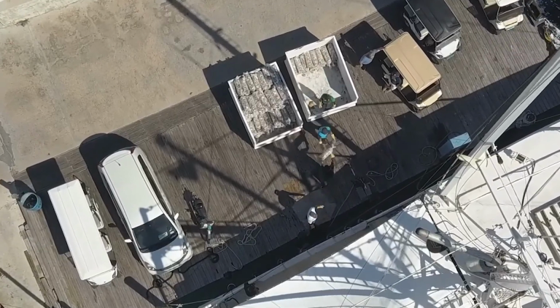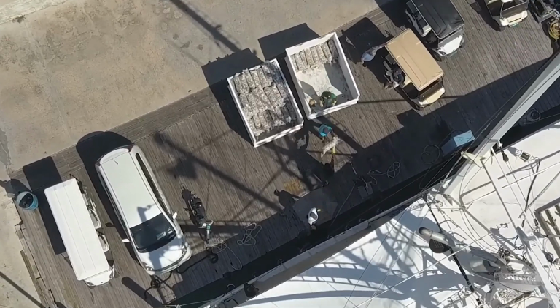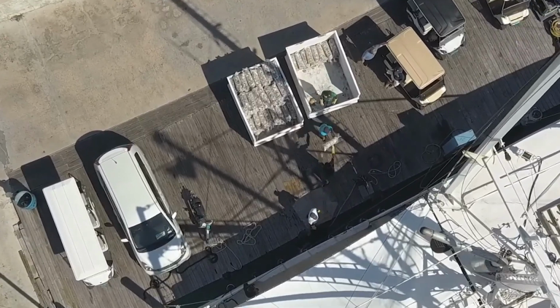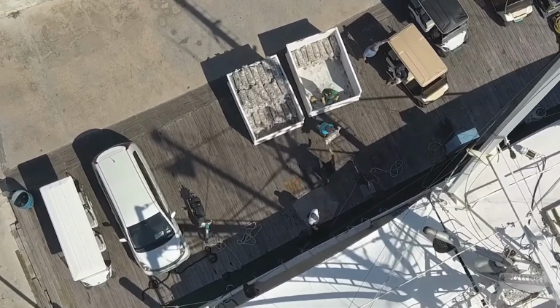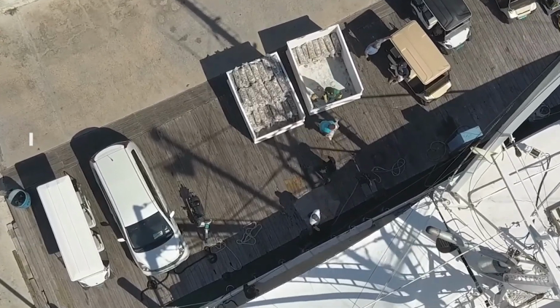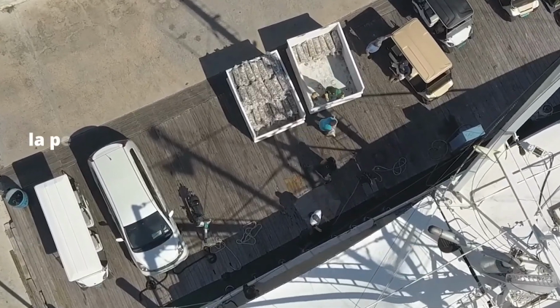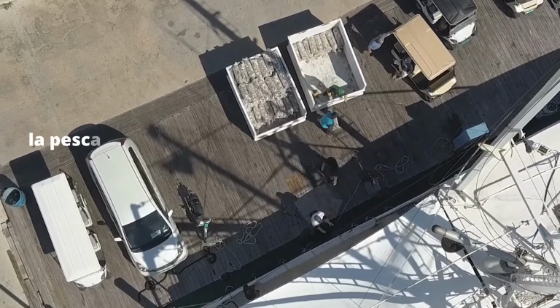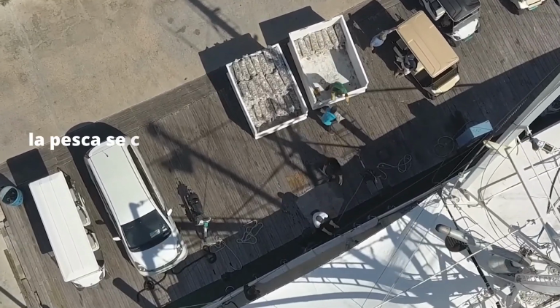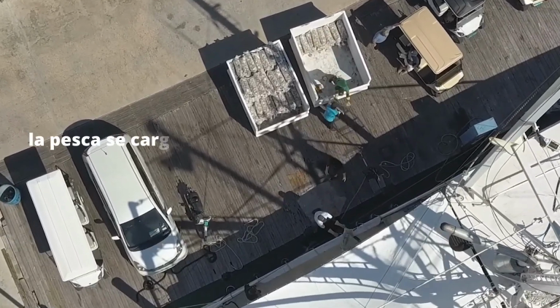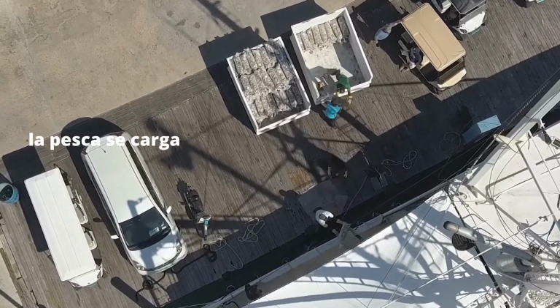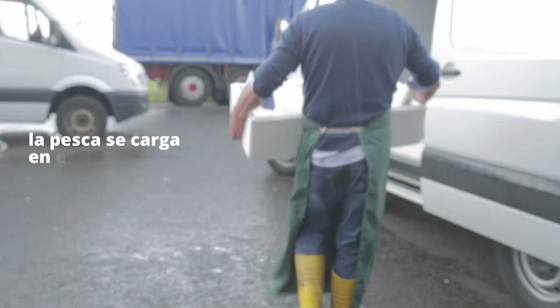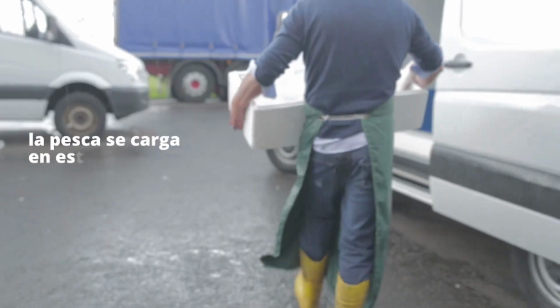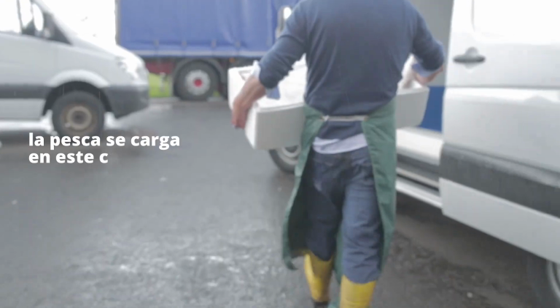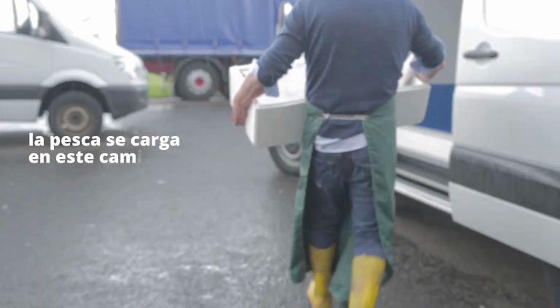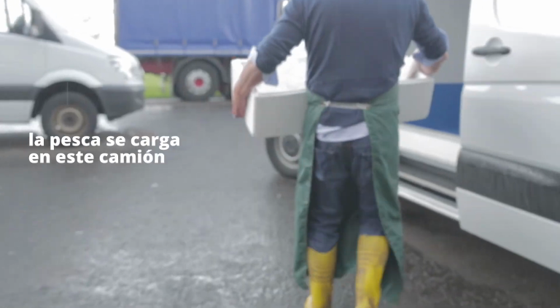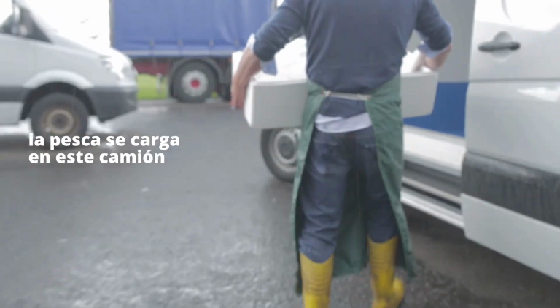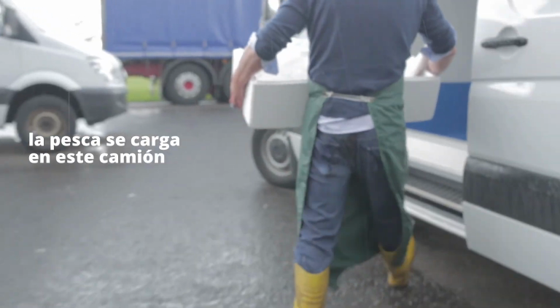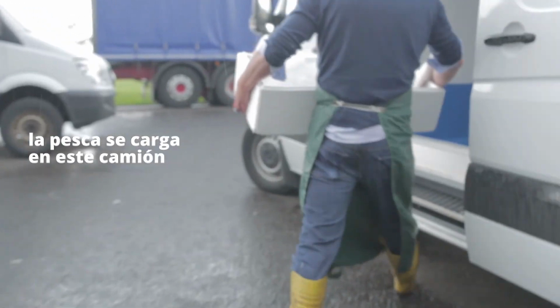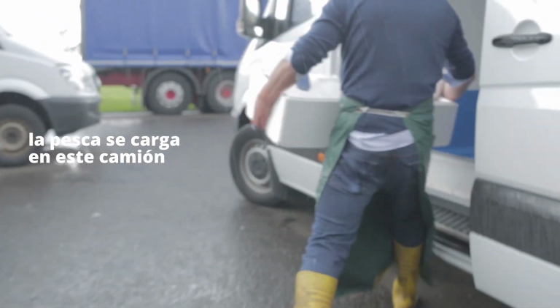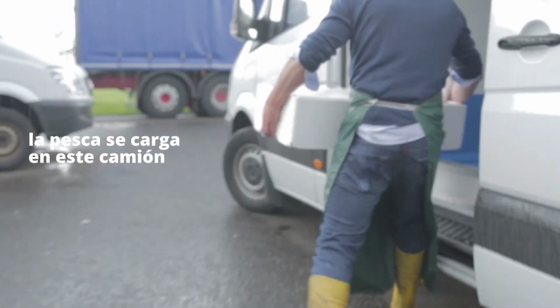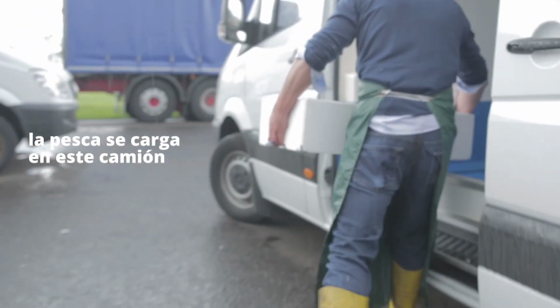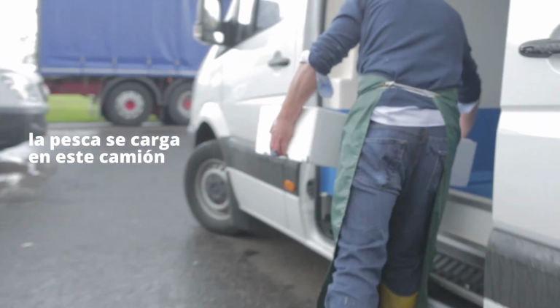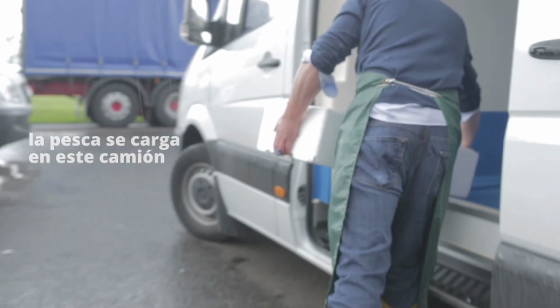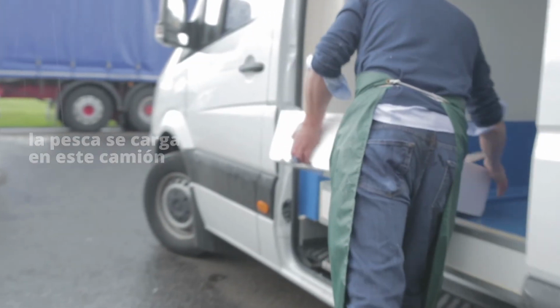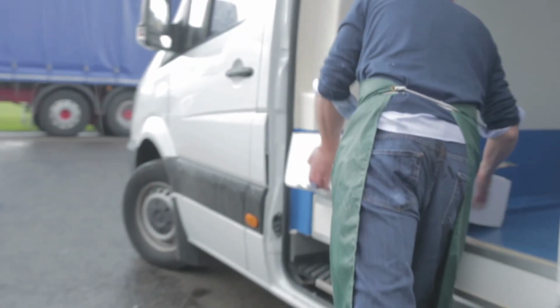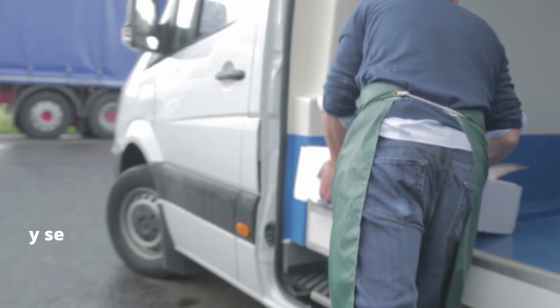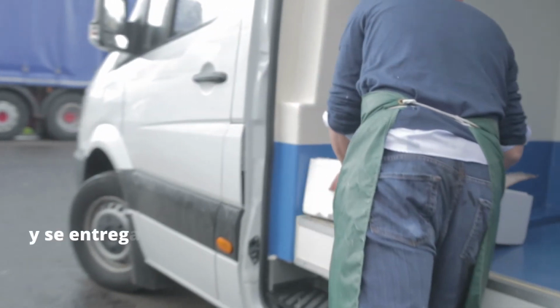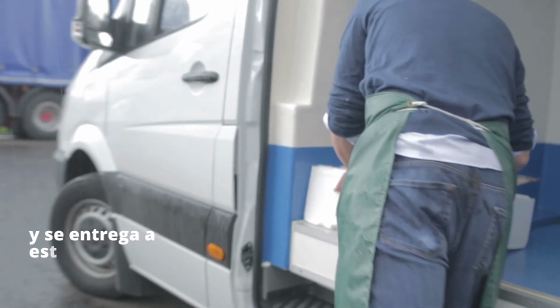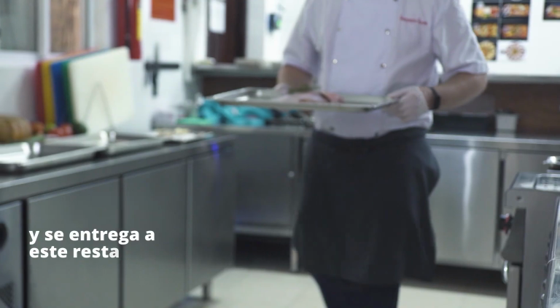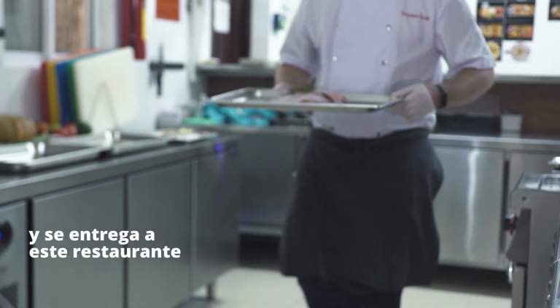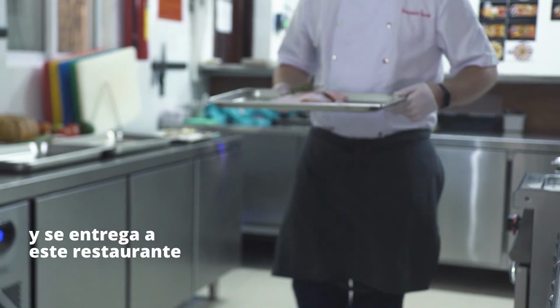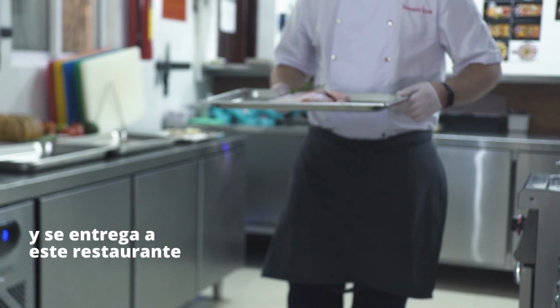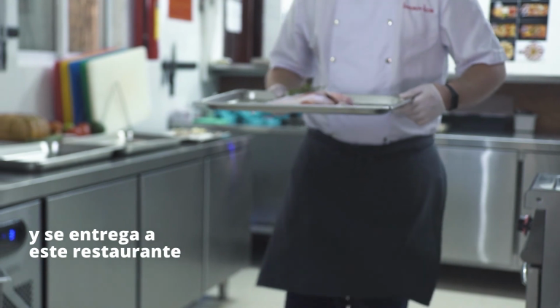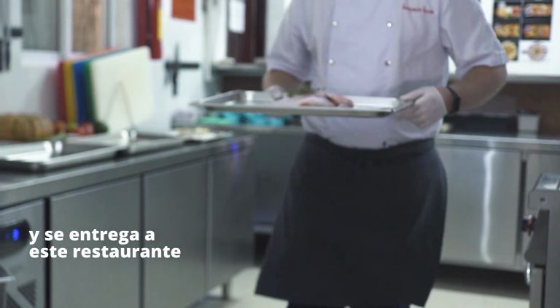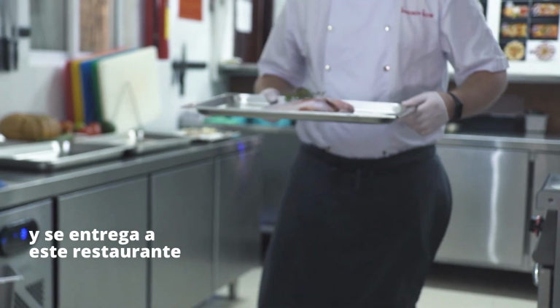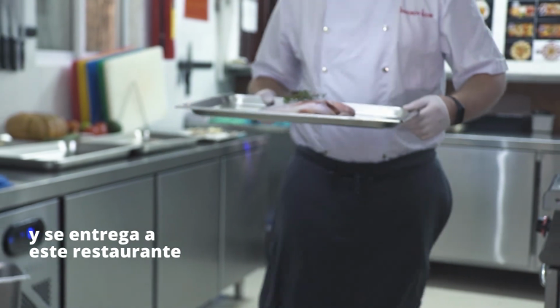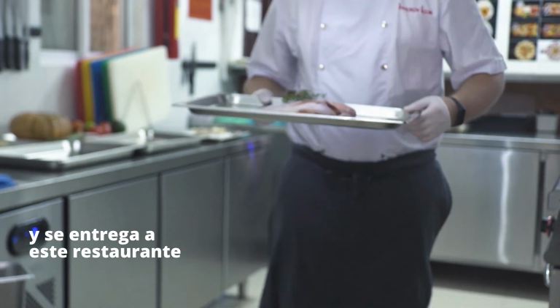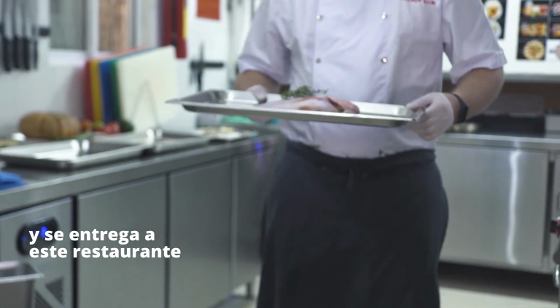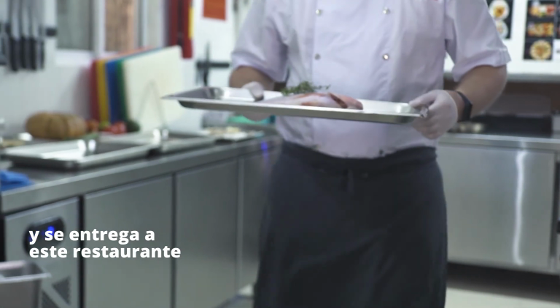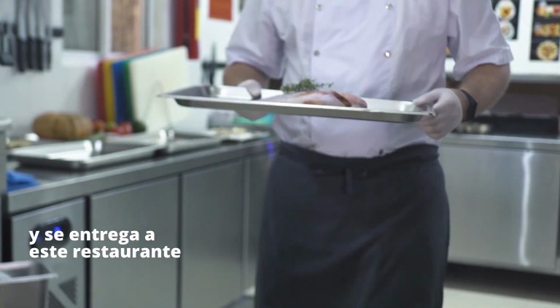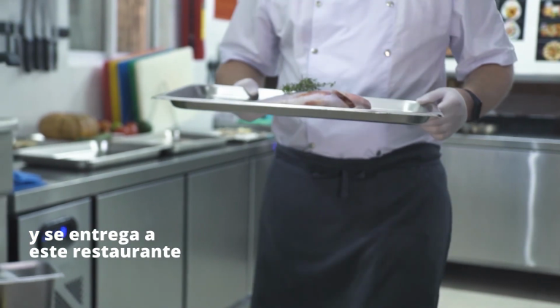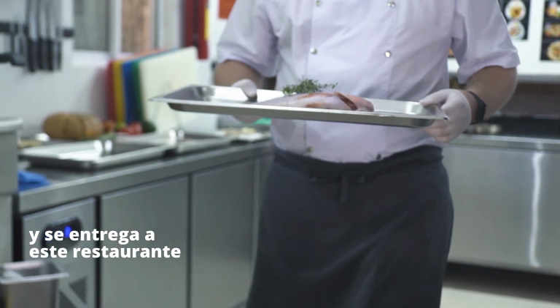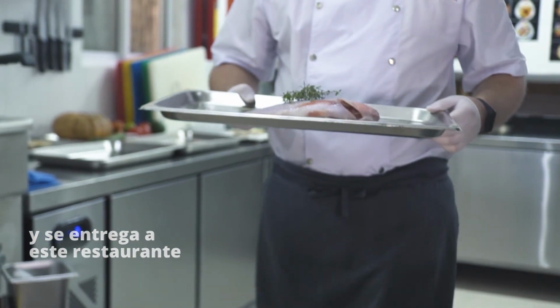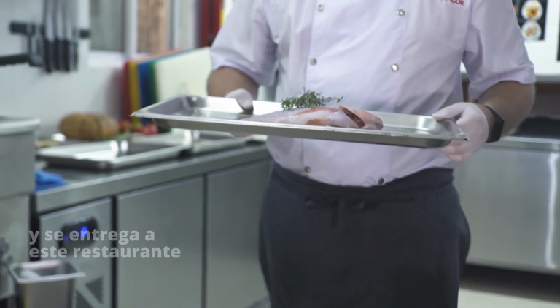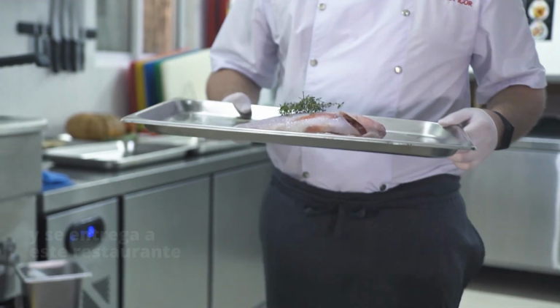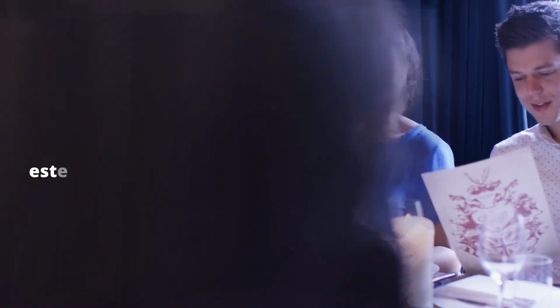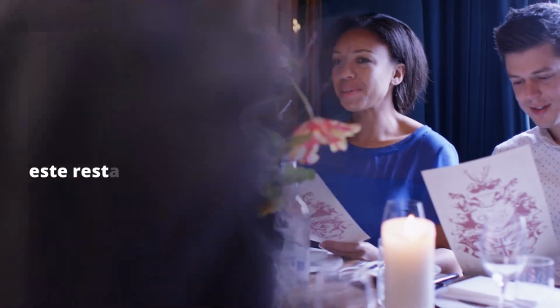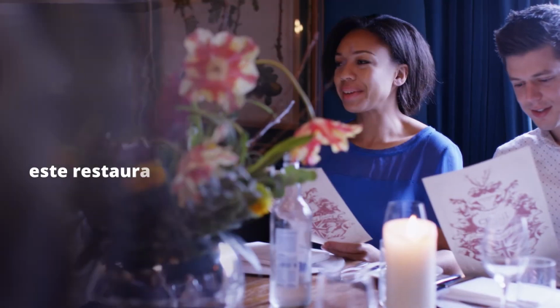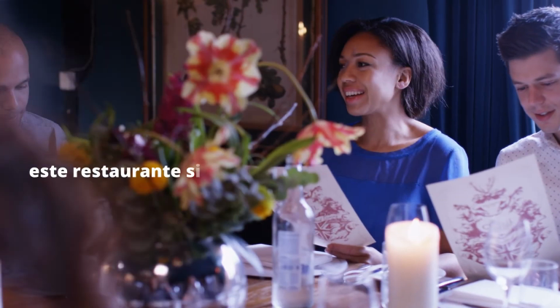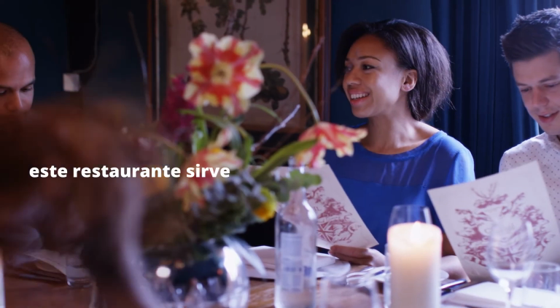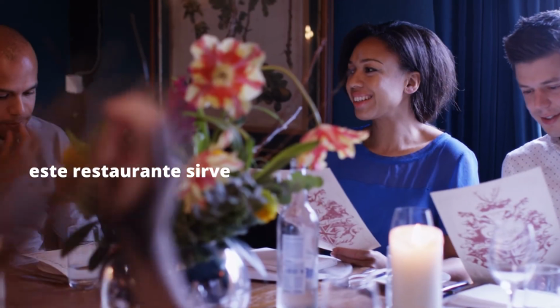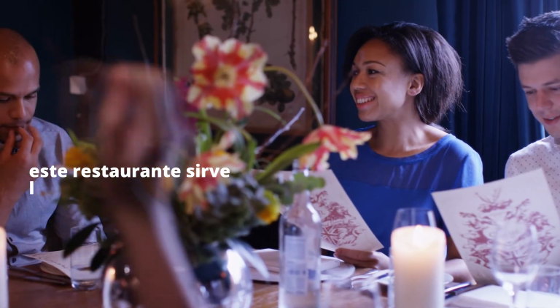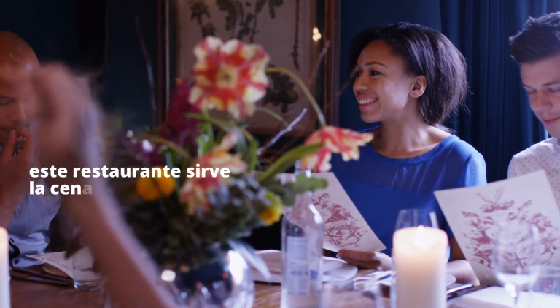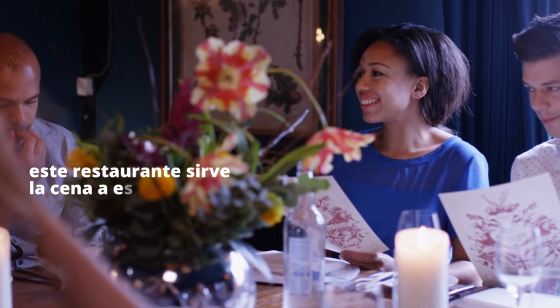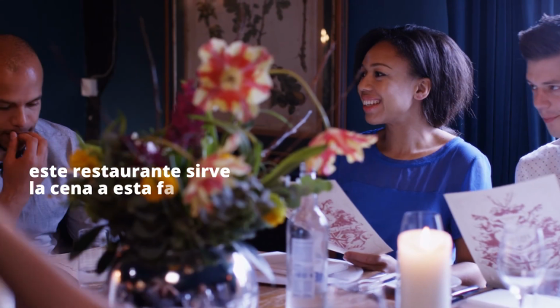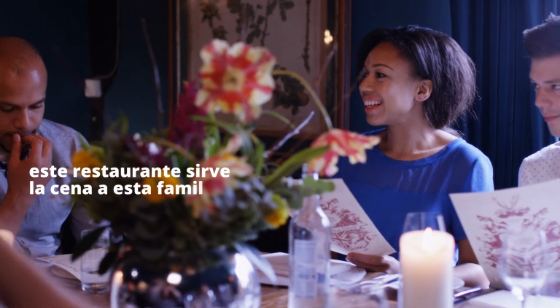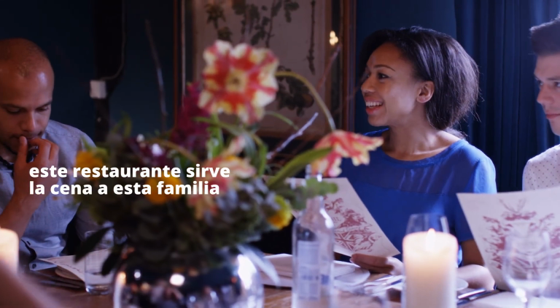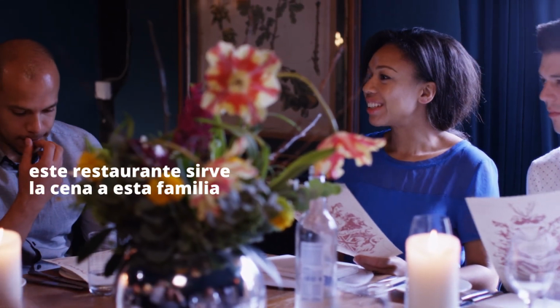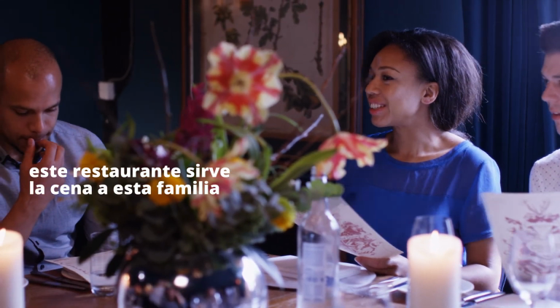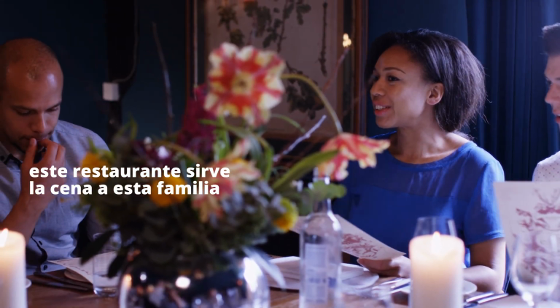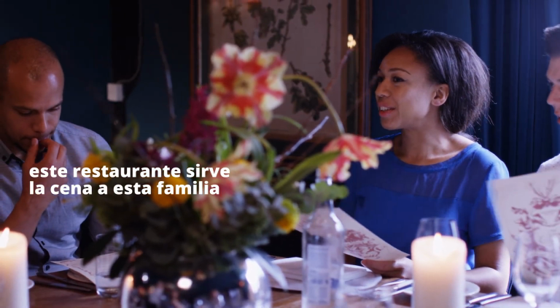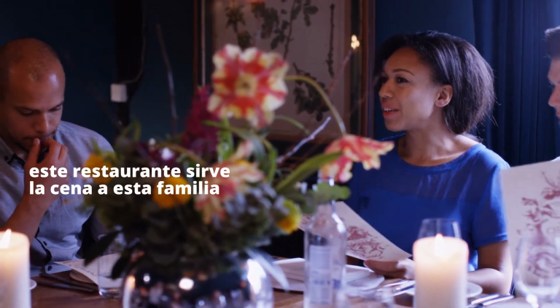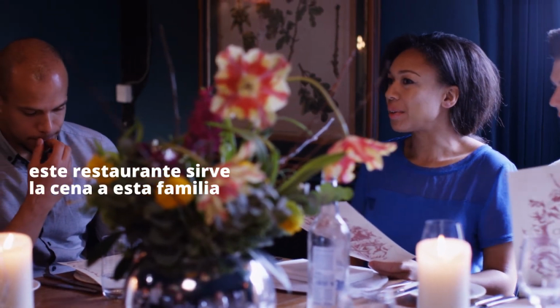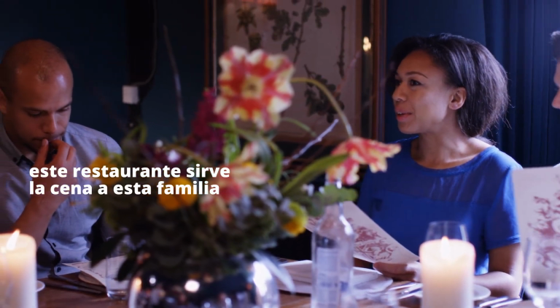Their catch is loaded onto this truck and delivered to this restaurant. This restaurant serves dinner to this family.